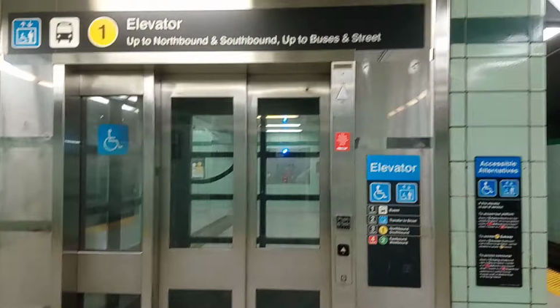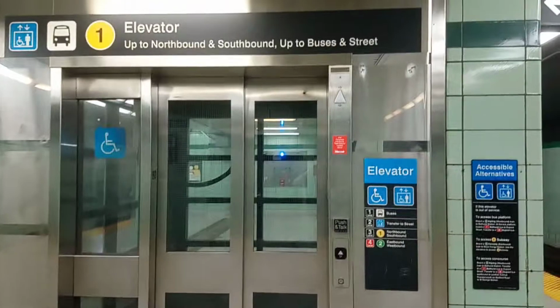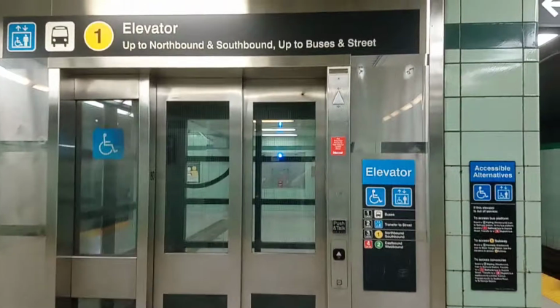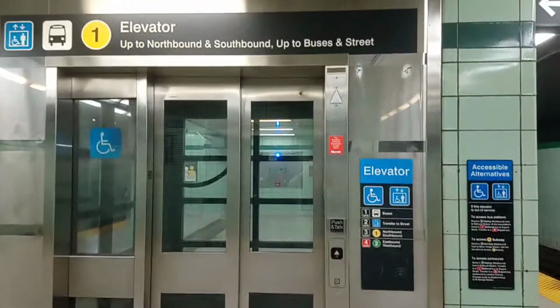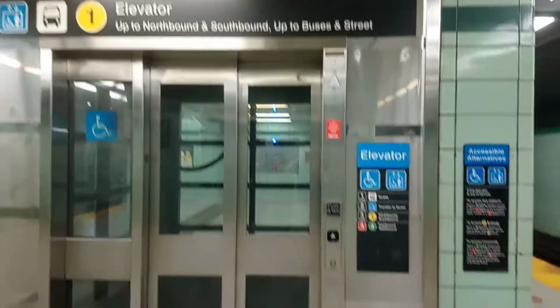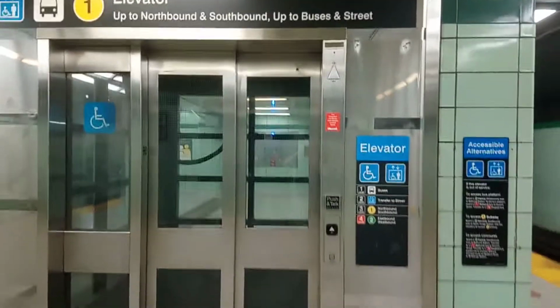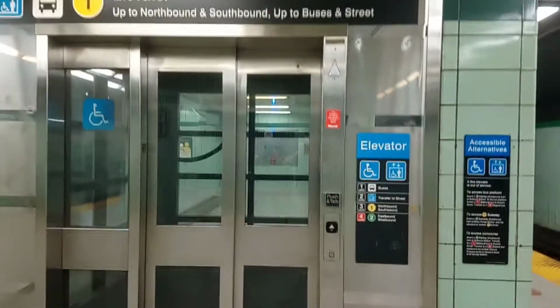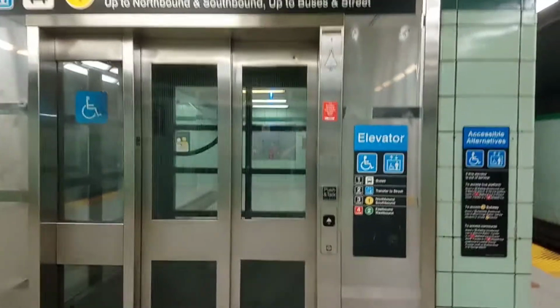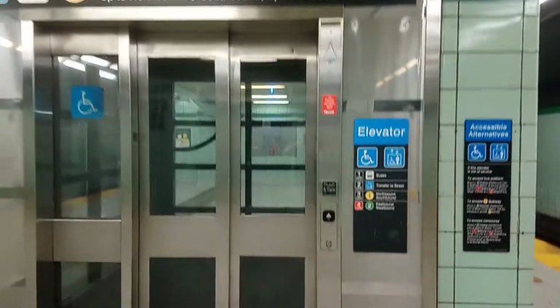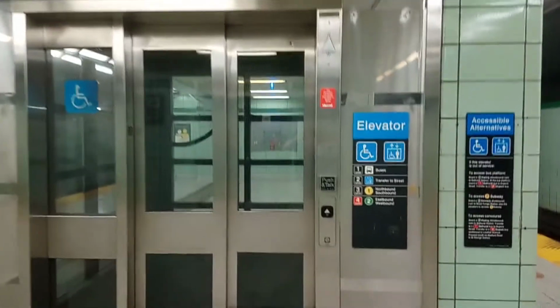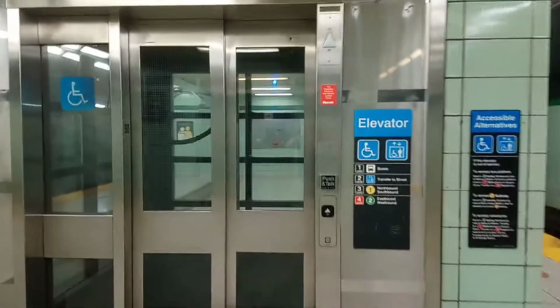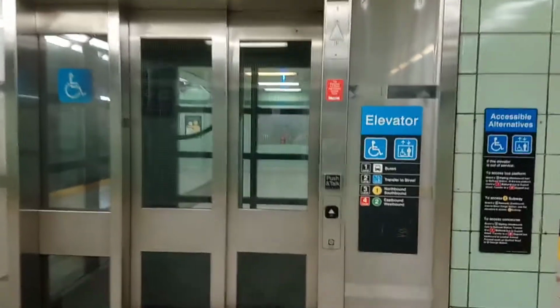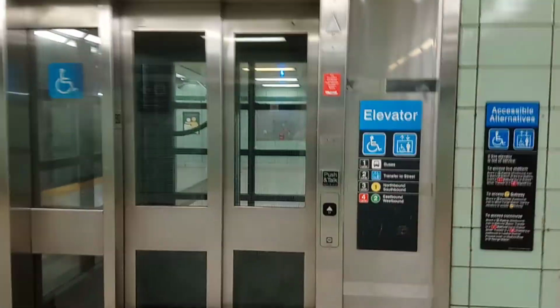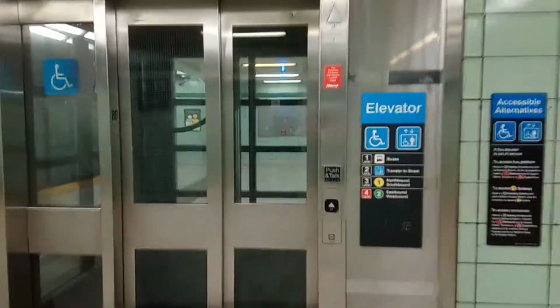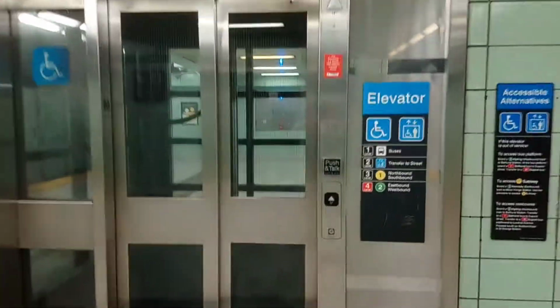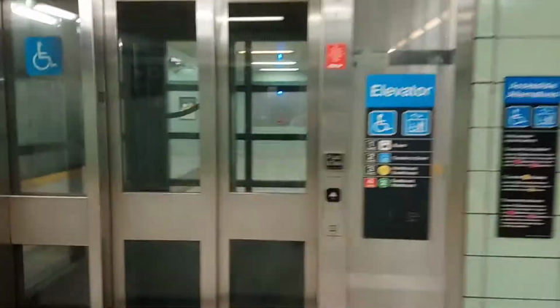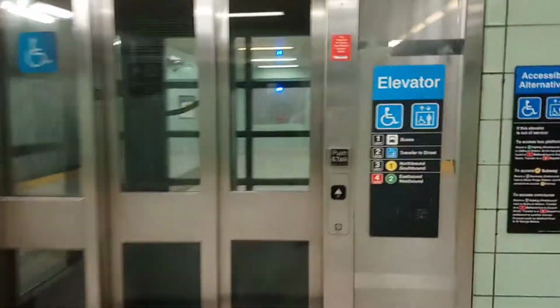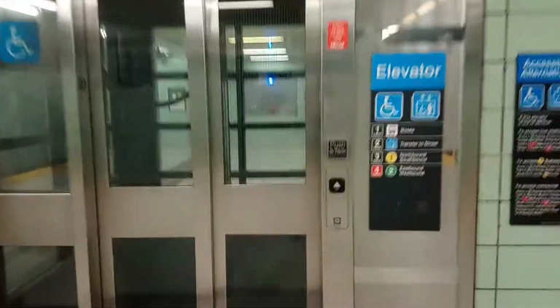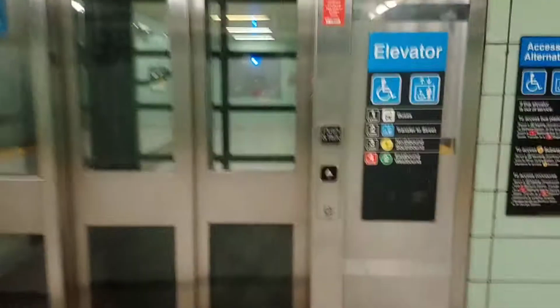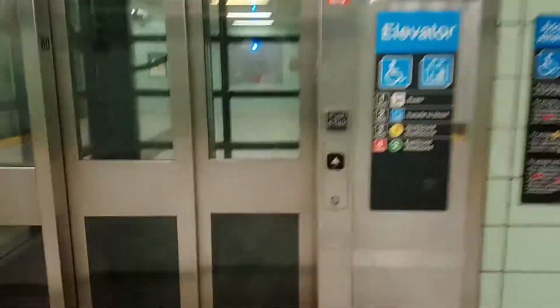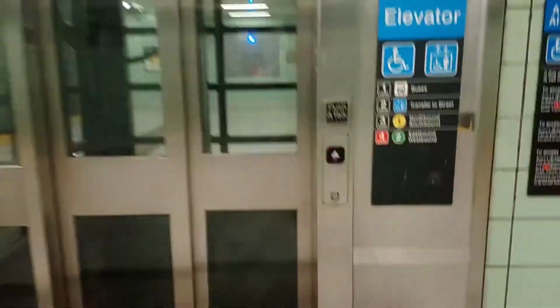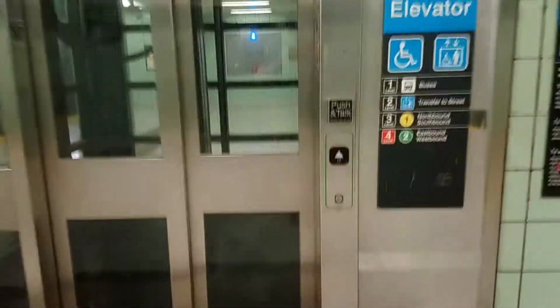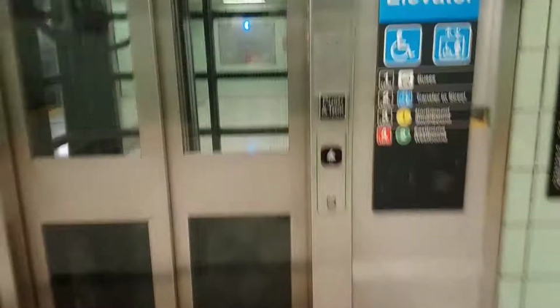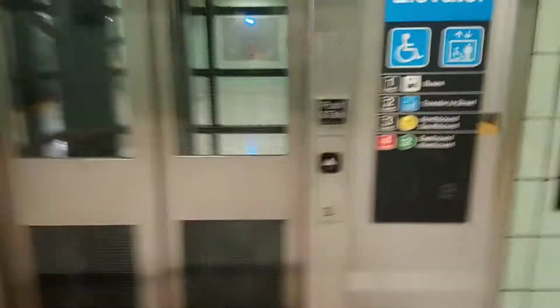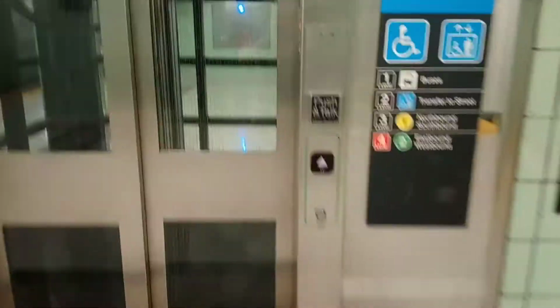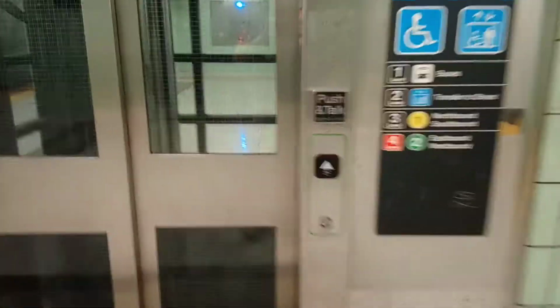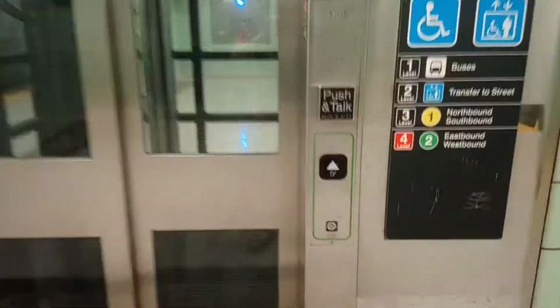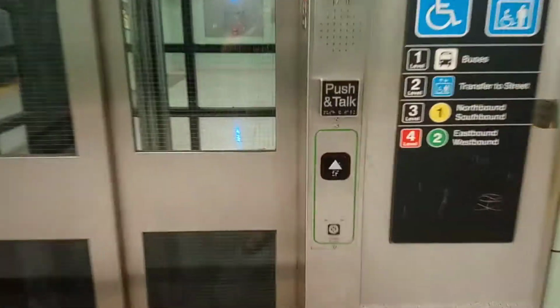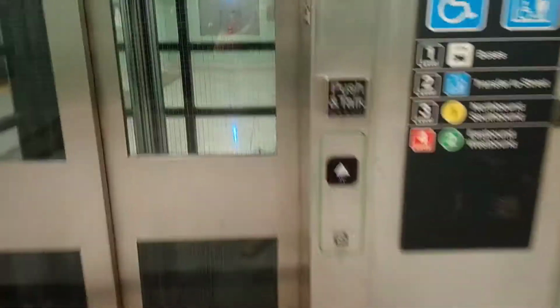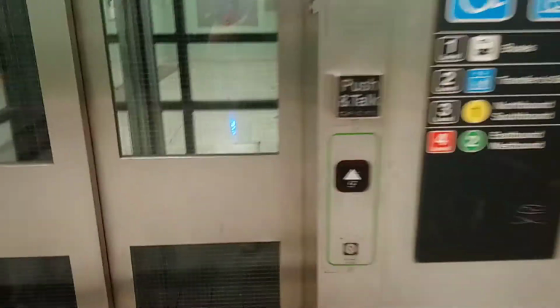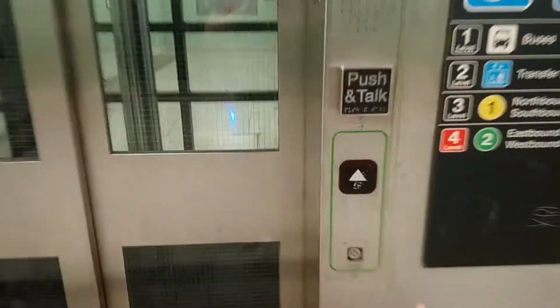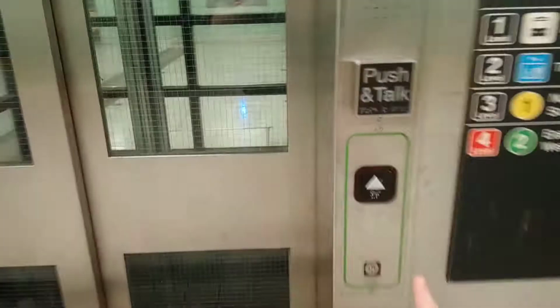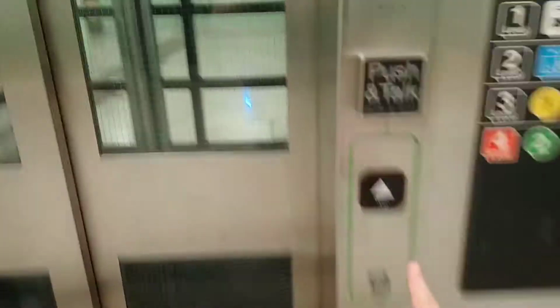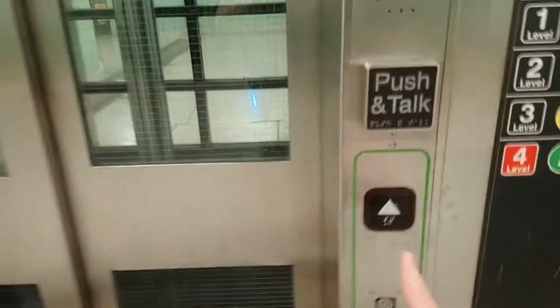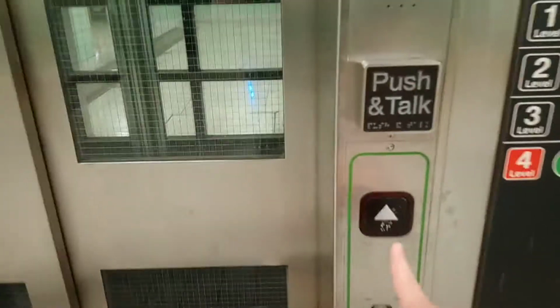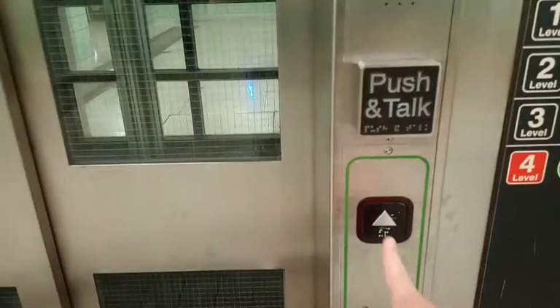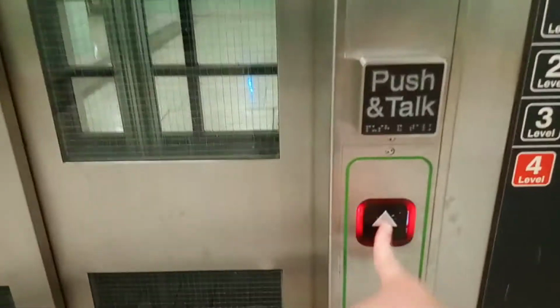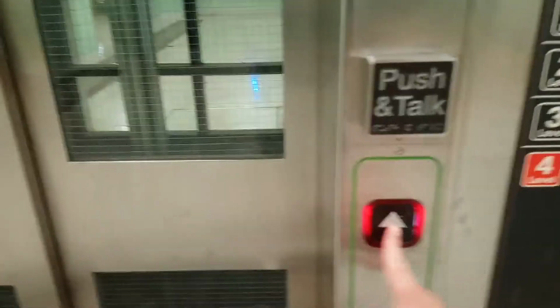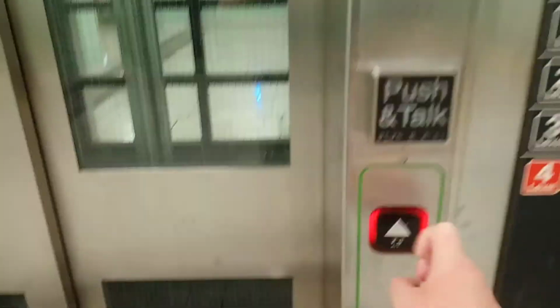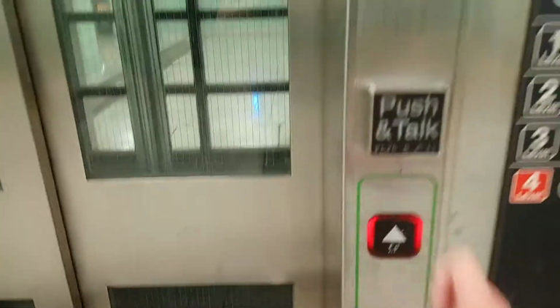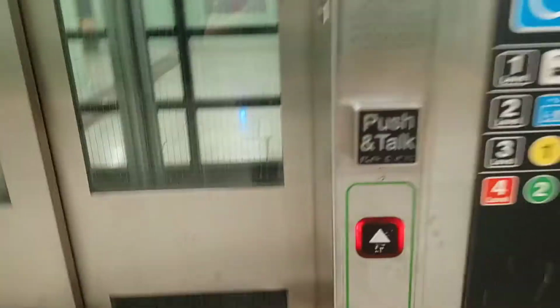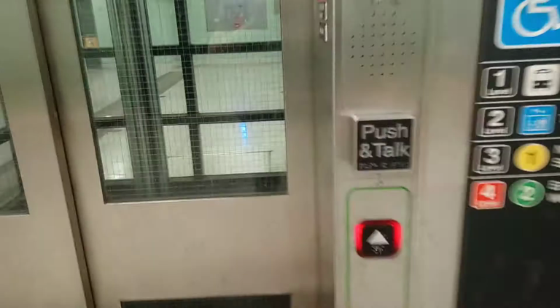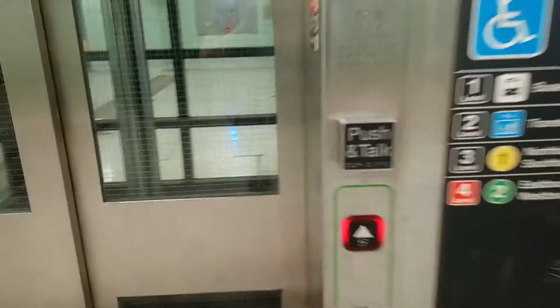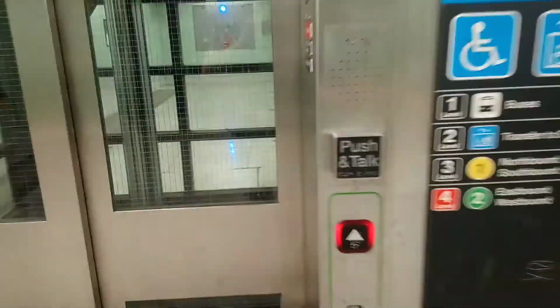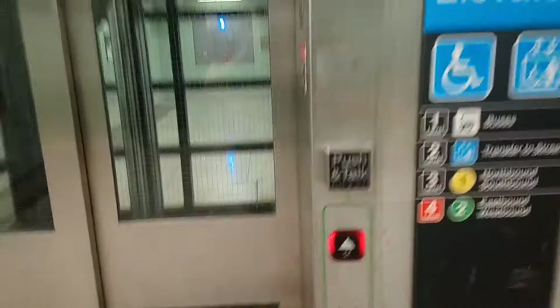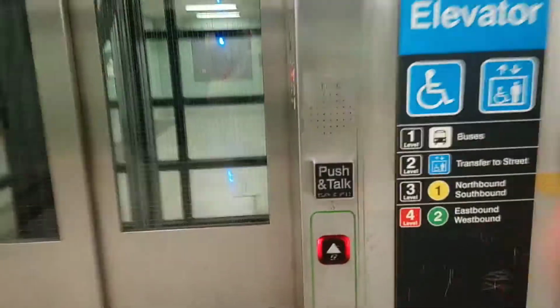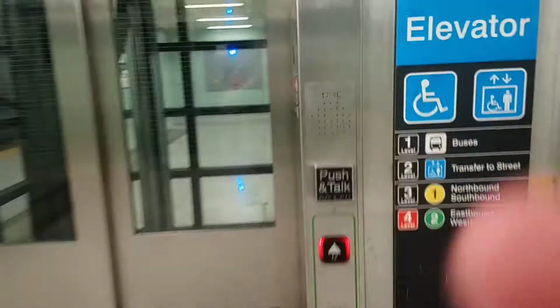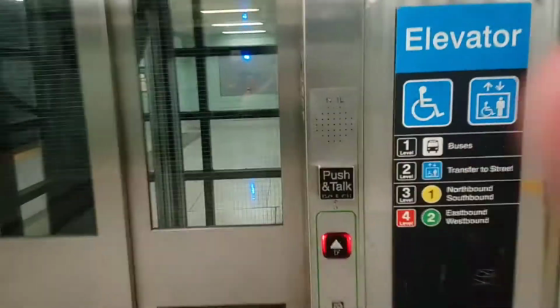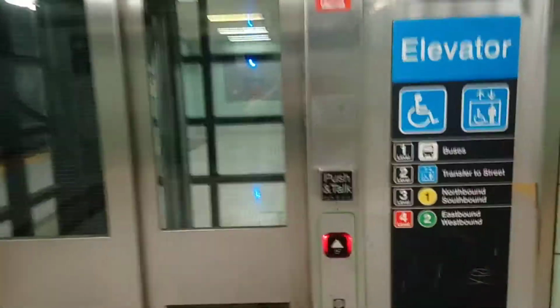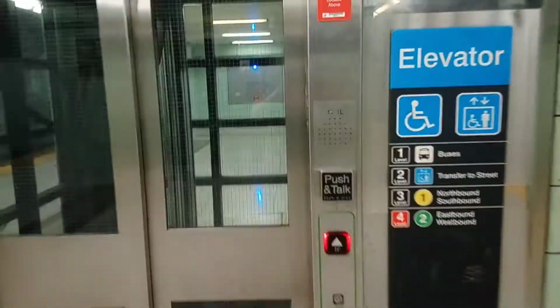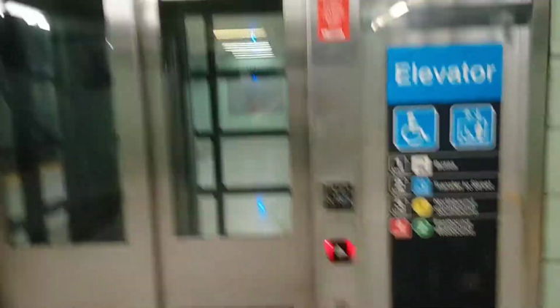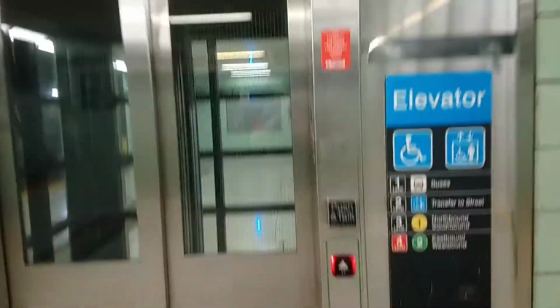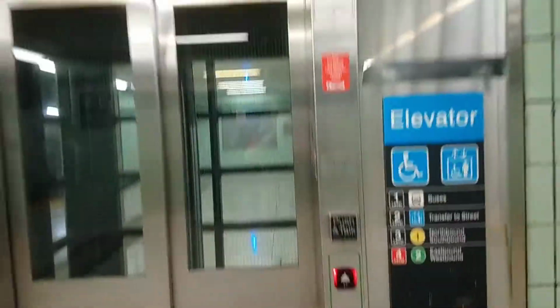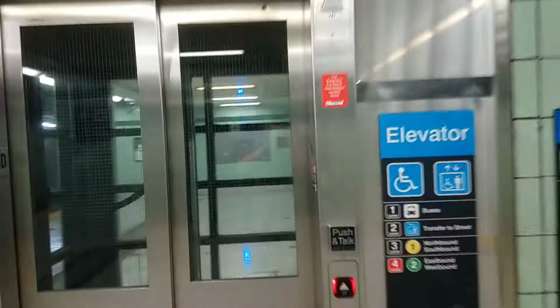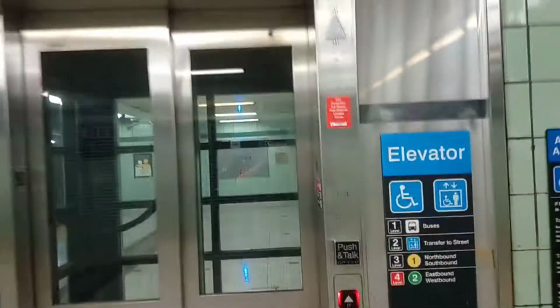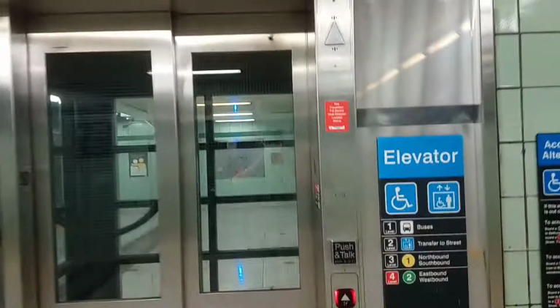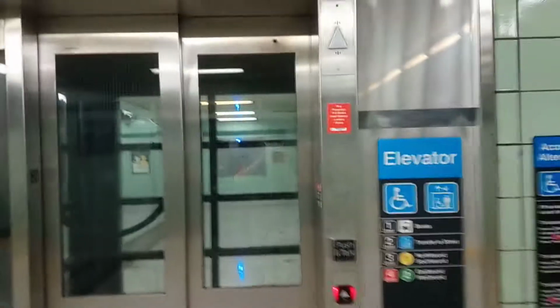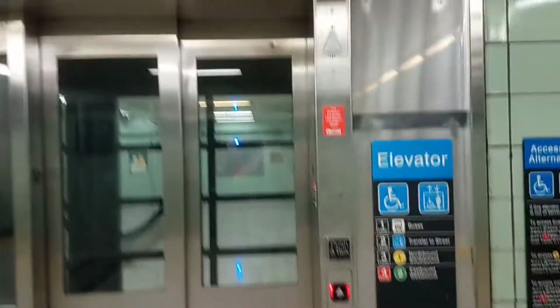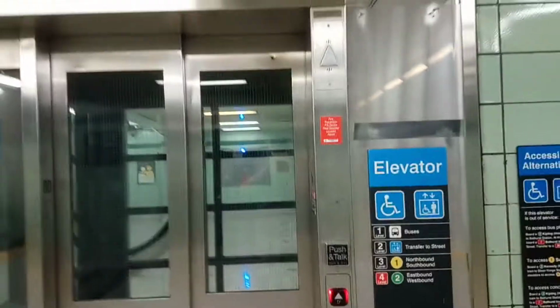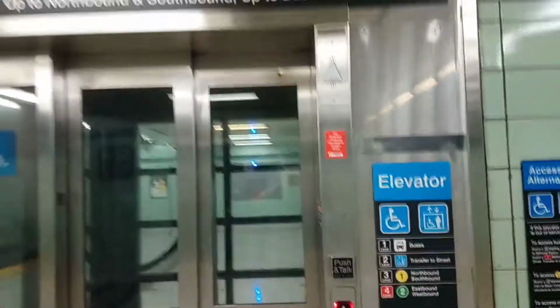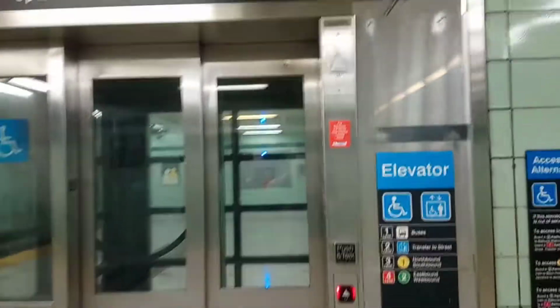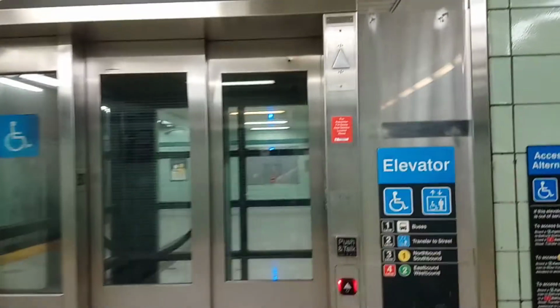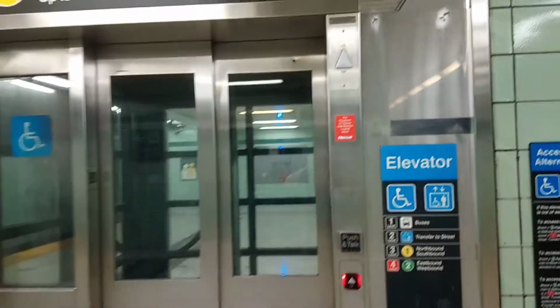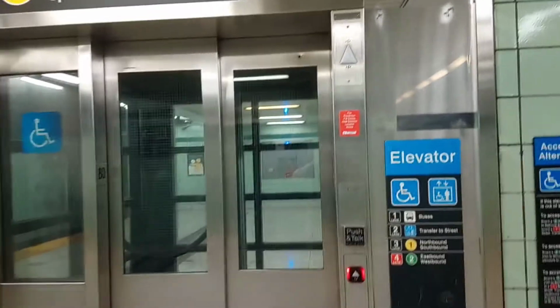Here we come to the elevator at St. George Station in Toronto, Ontario. It is a Northern Hydraulic elevator.